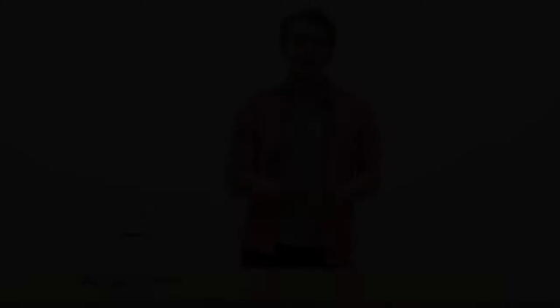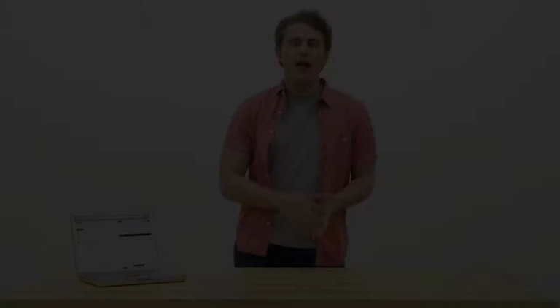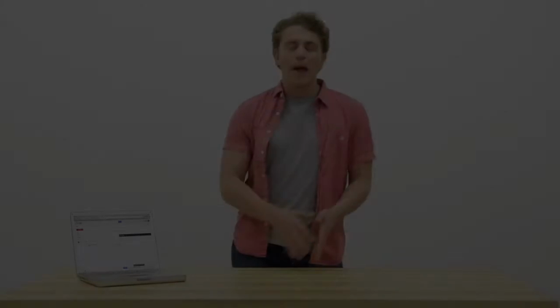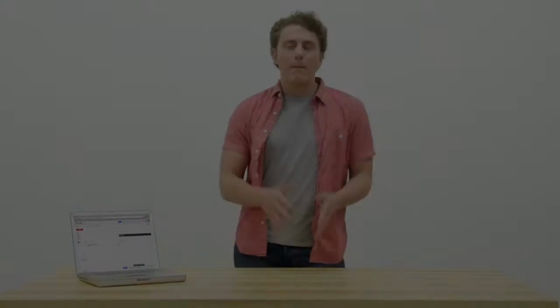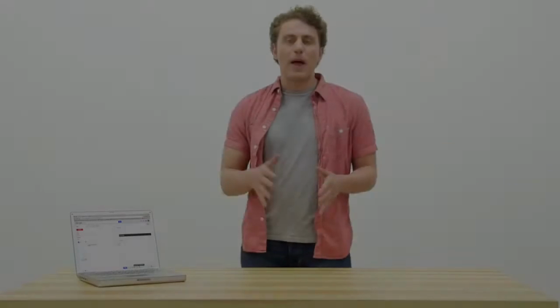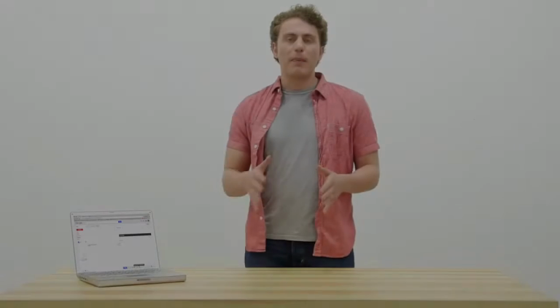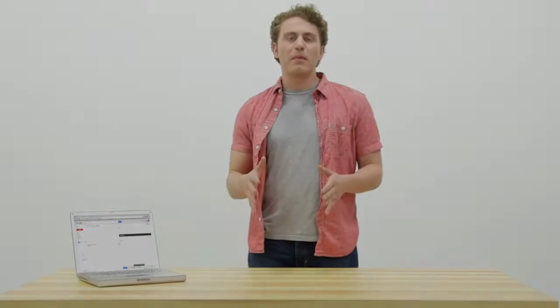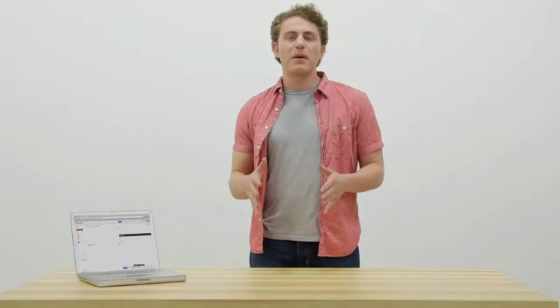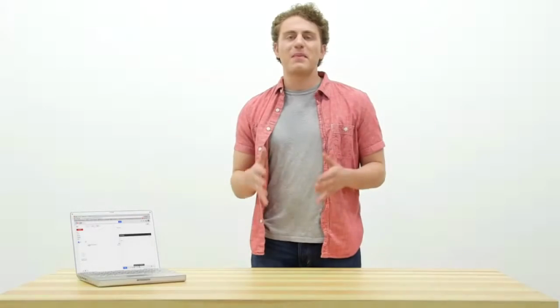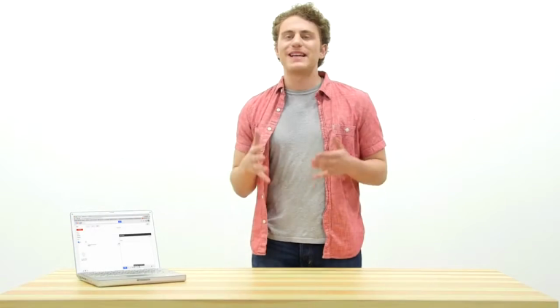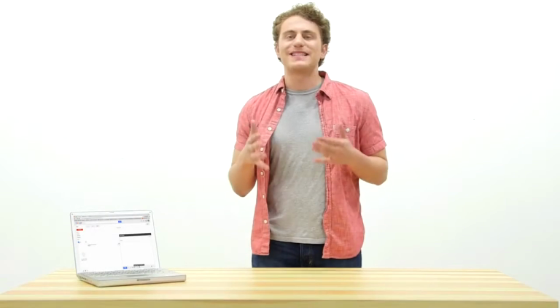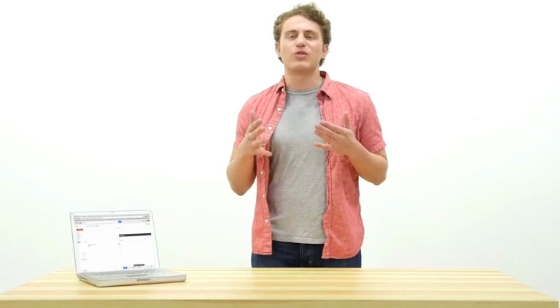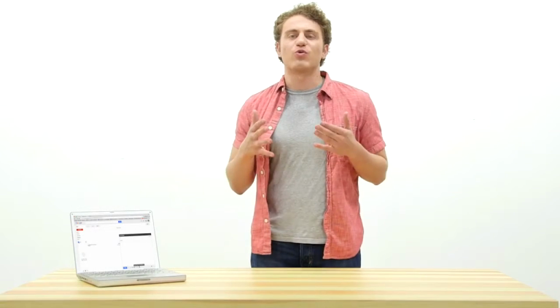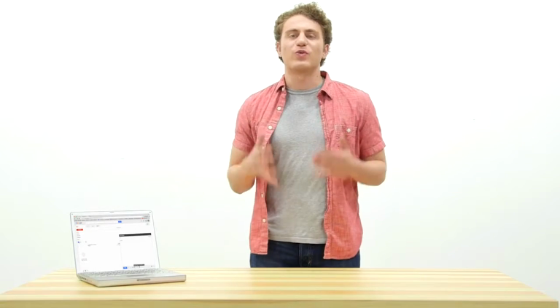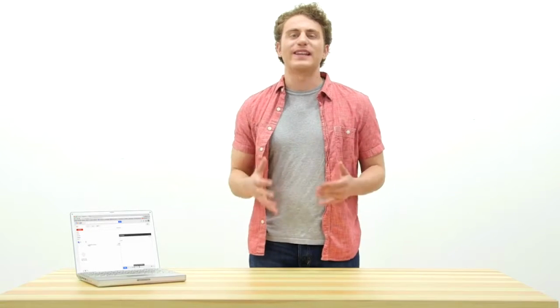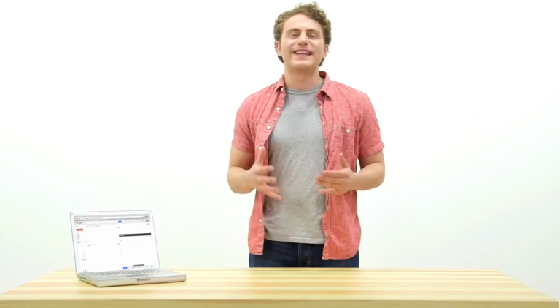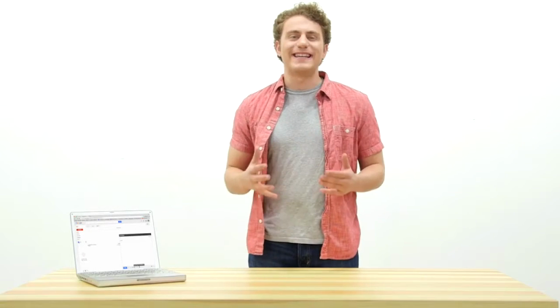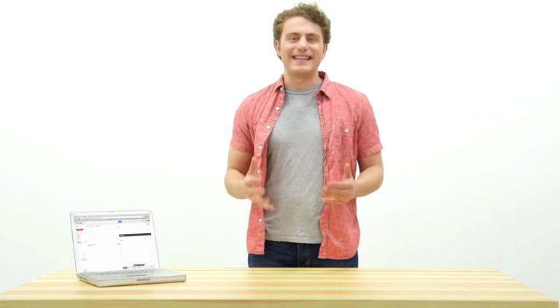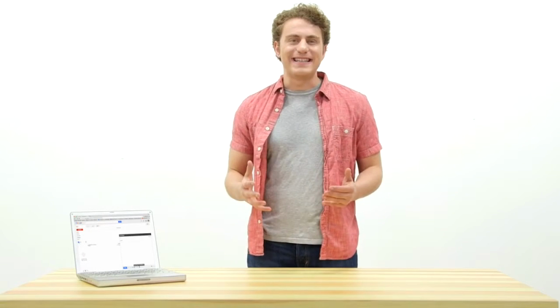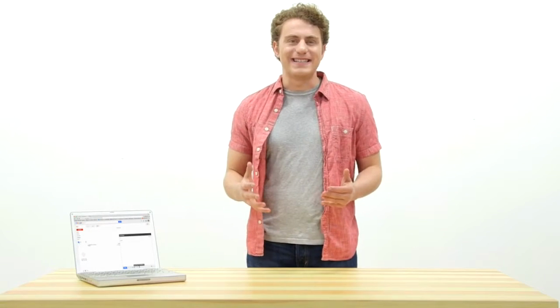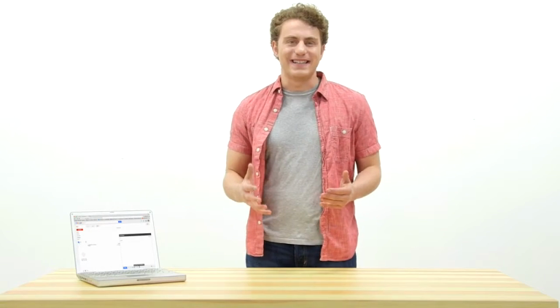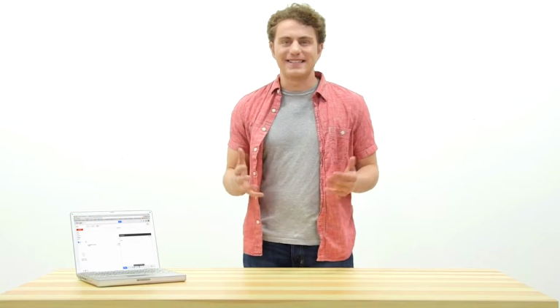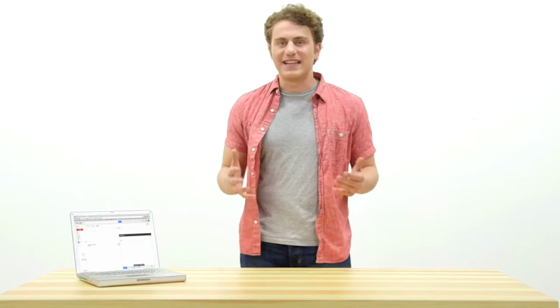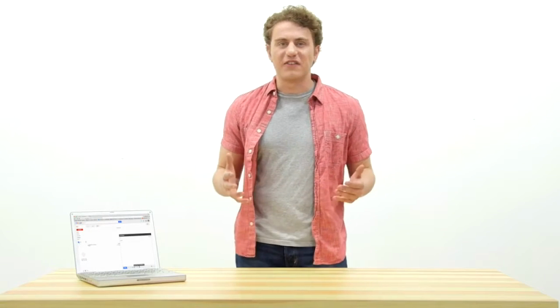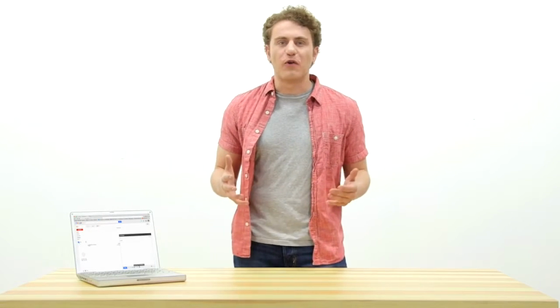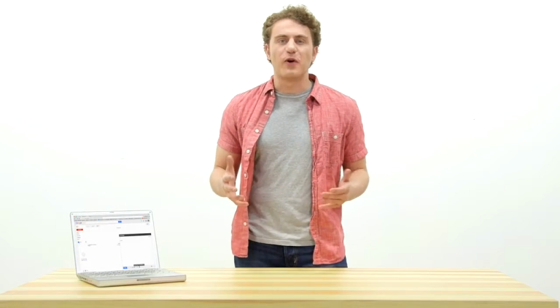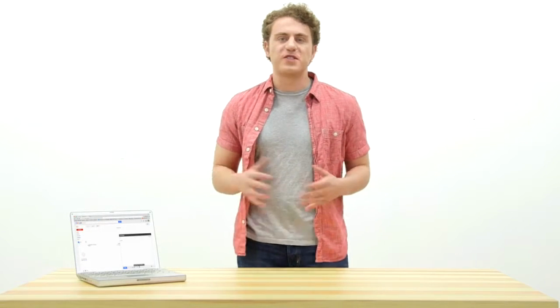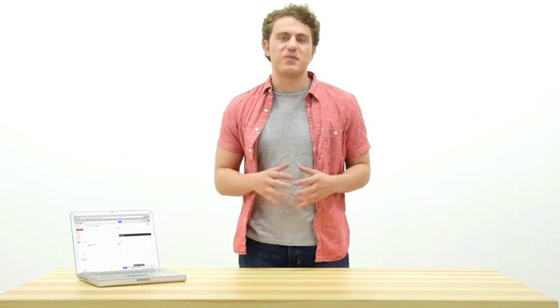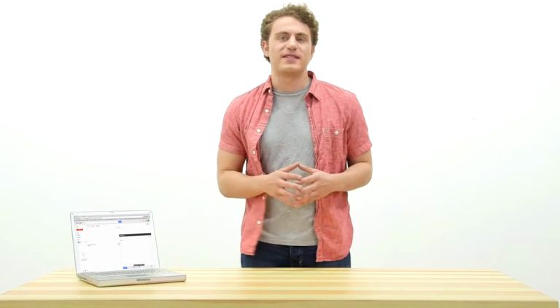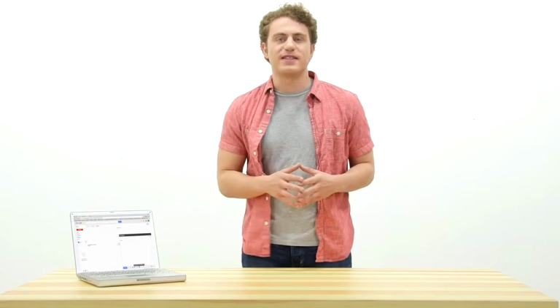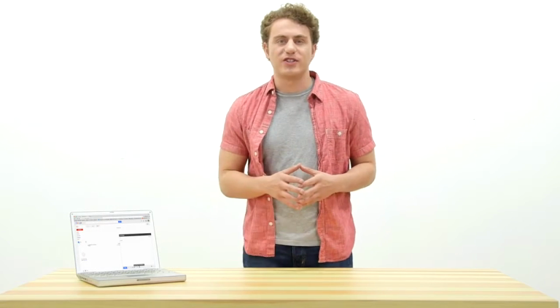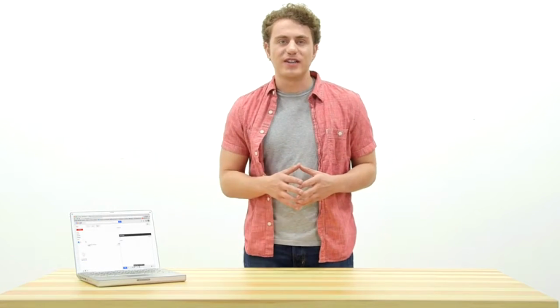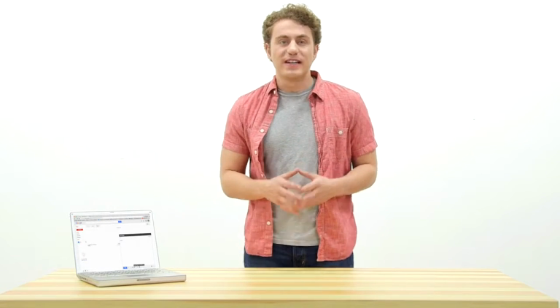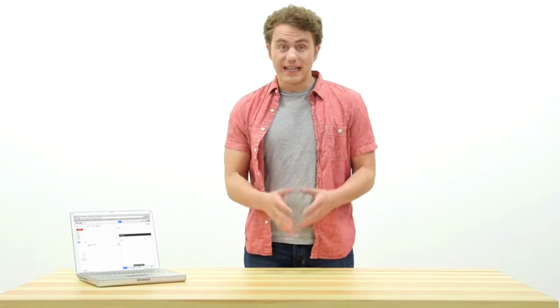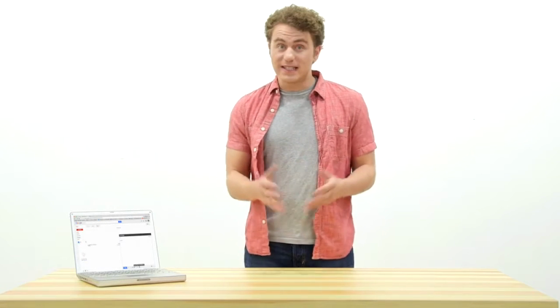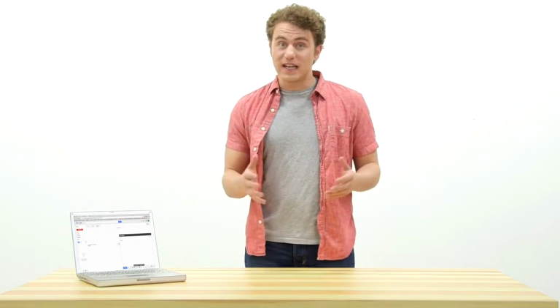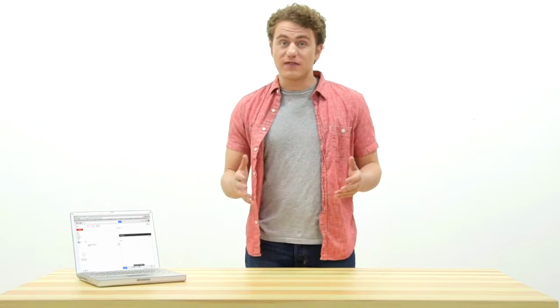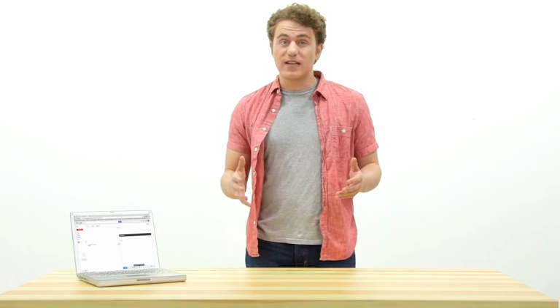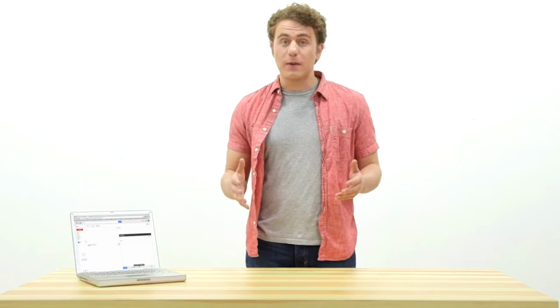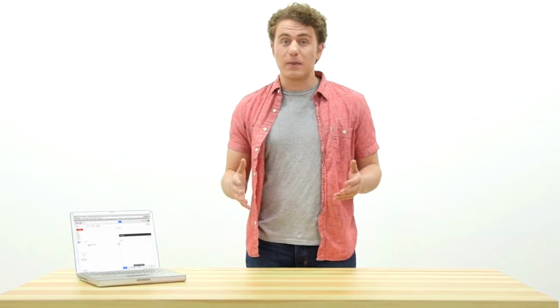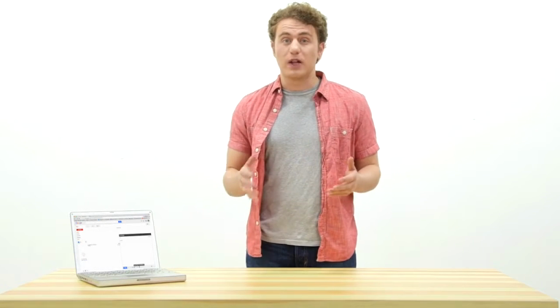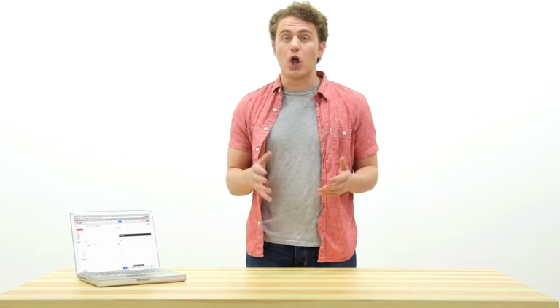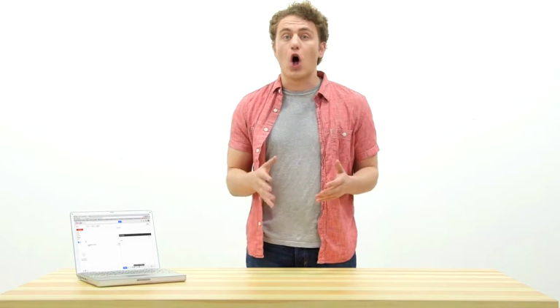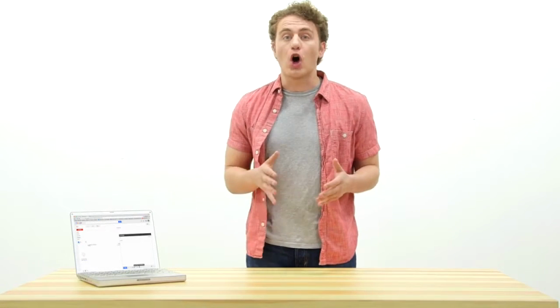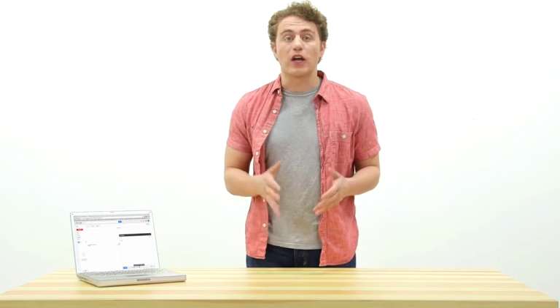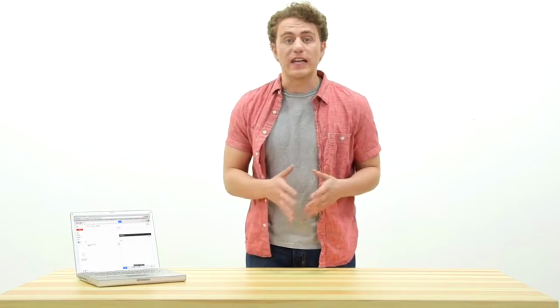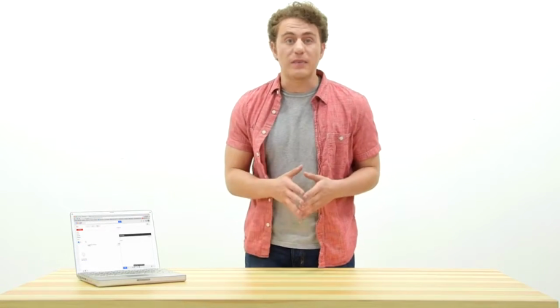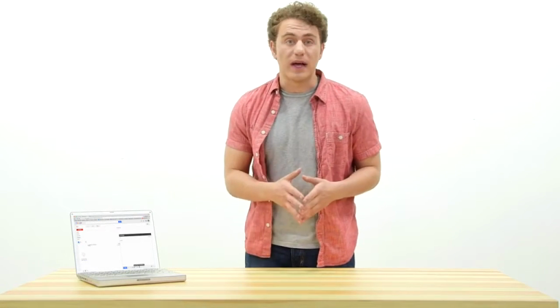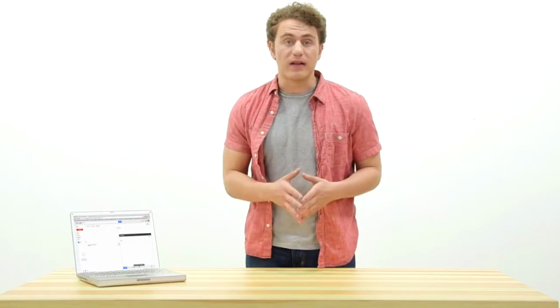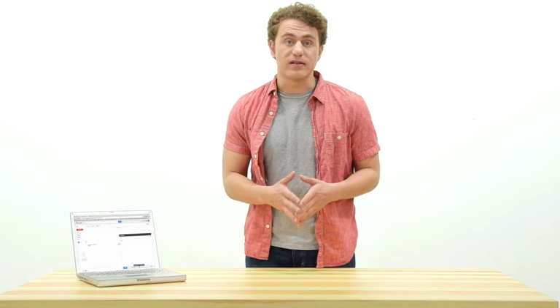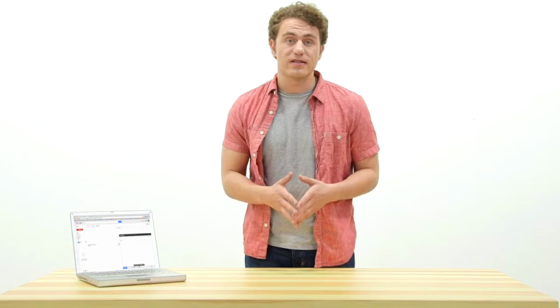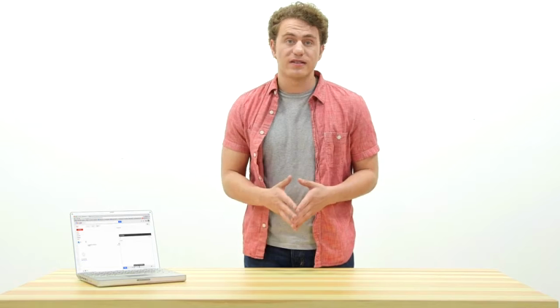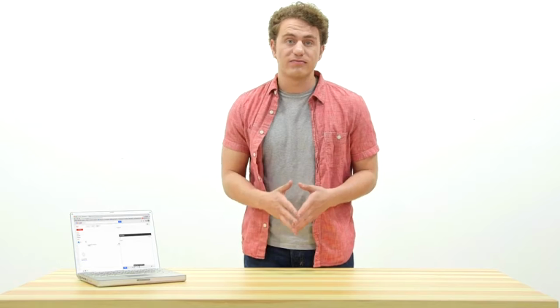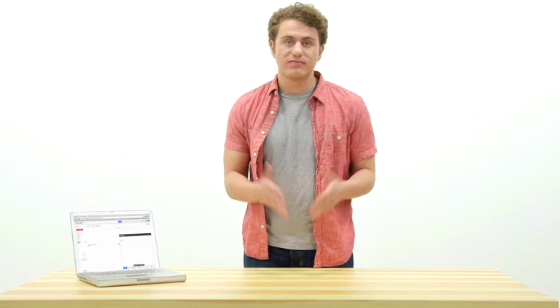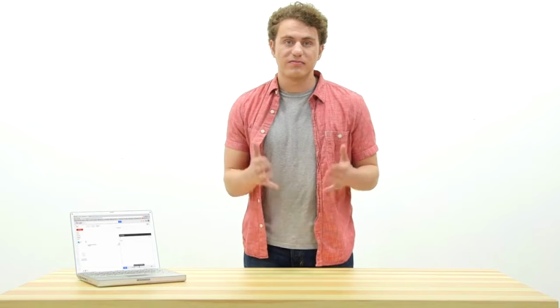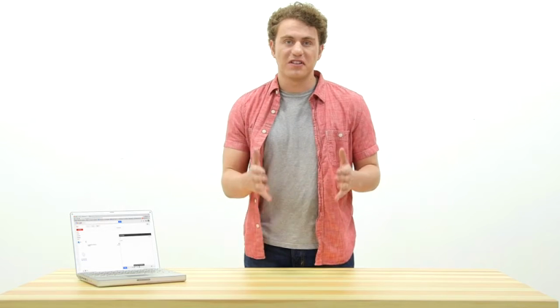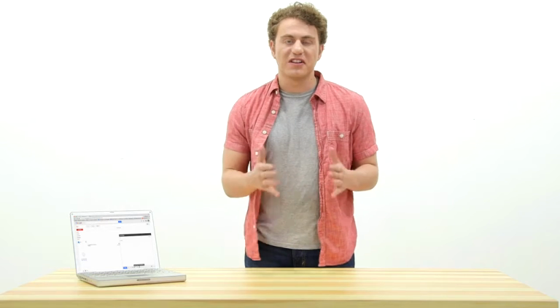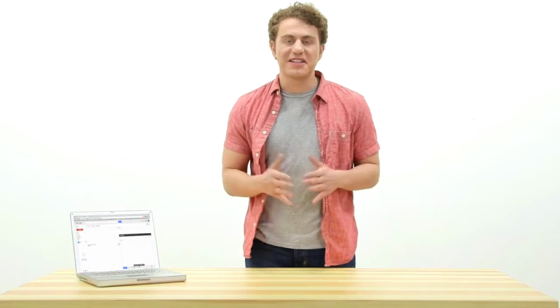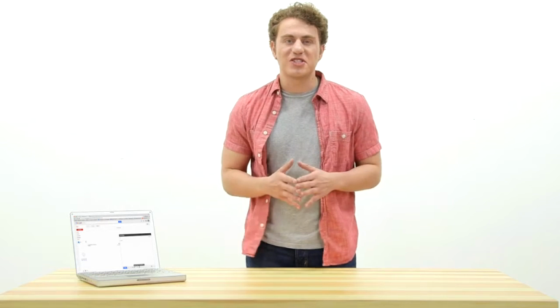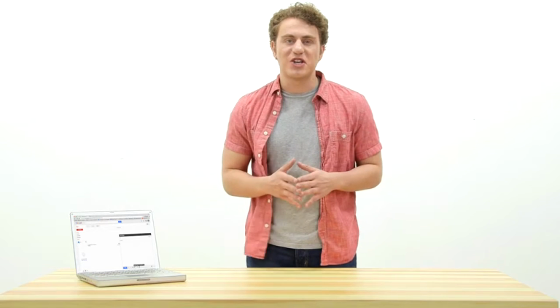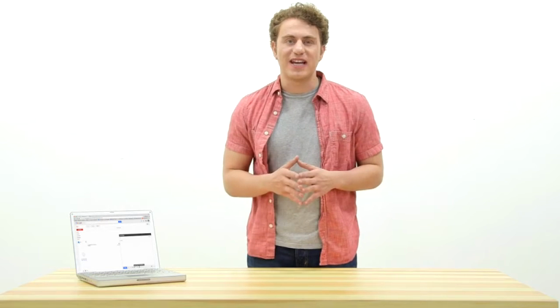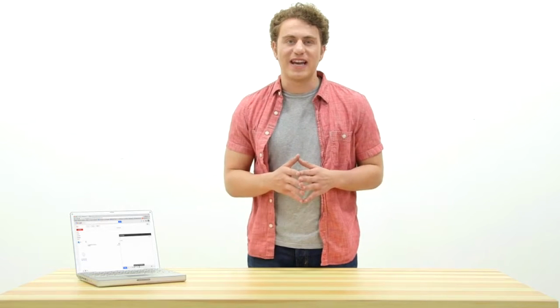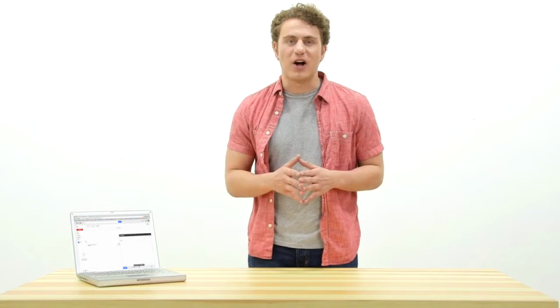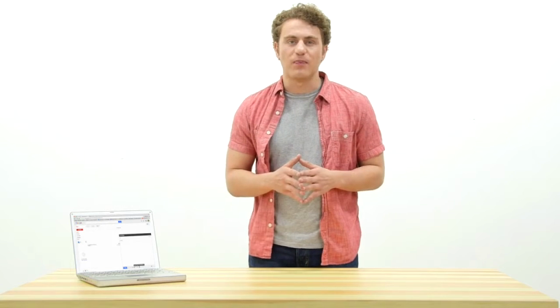Peppermint makes it really easy to send a voice message instead of typing long emails. Let's check it out.